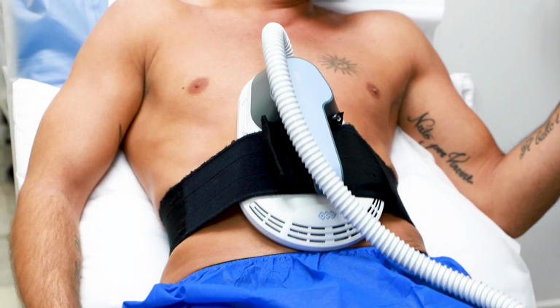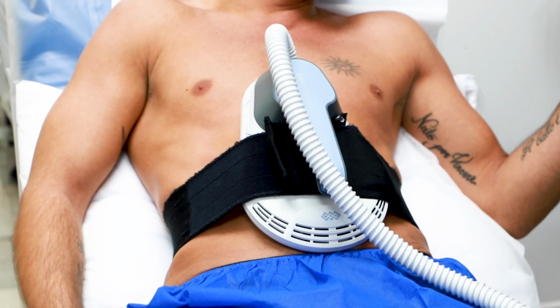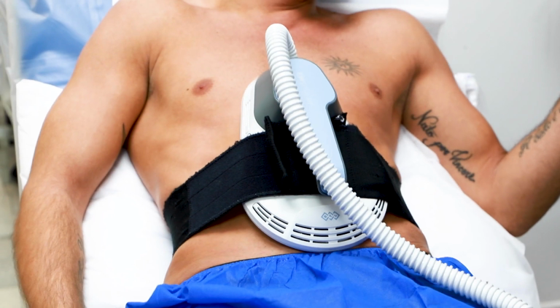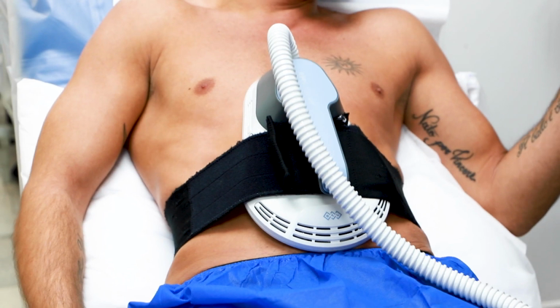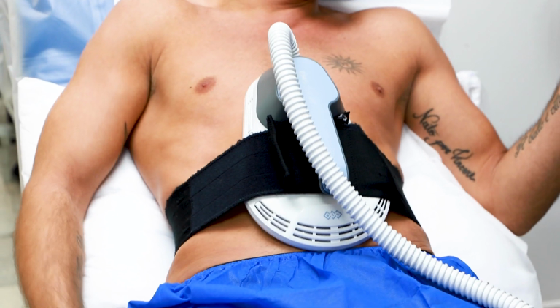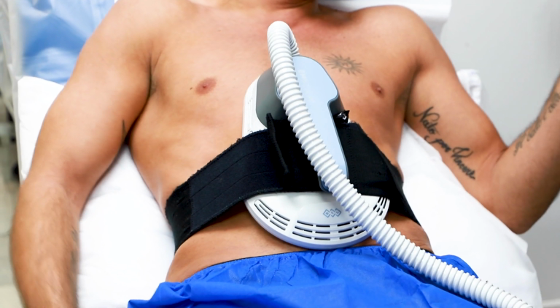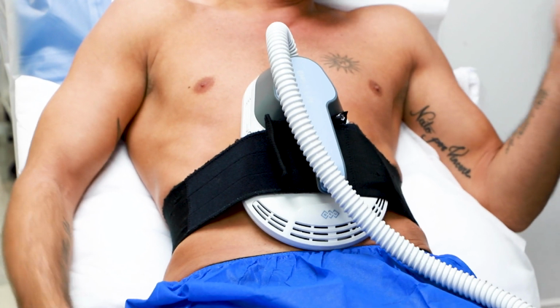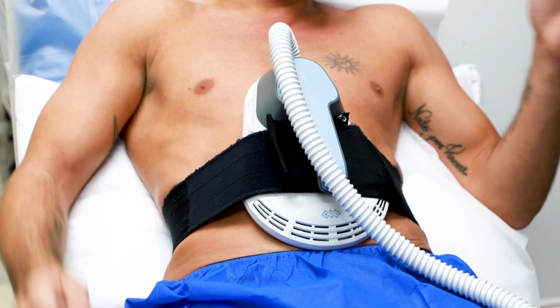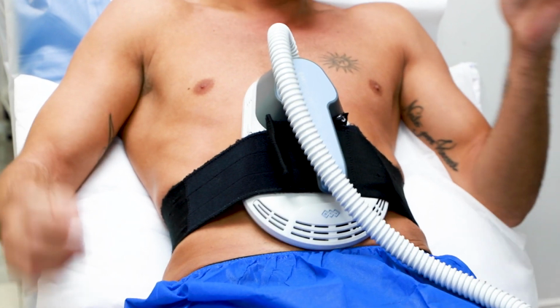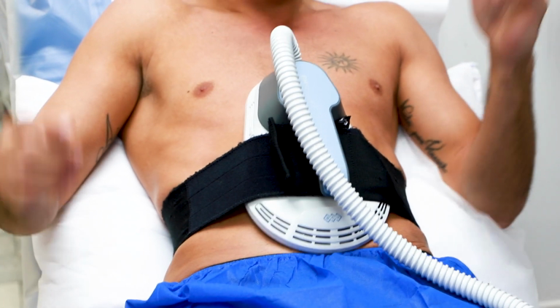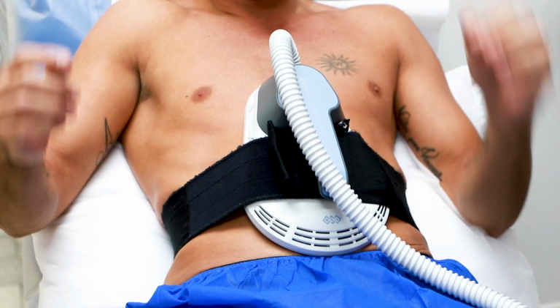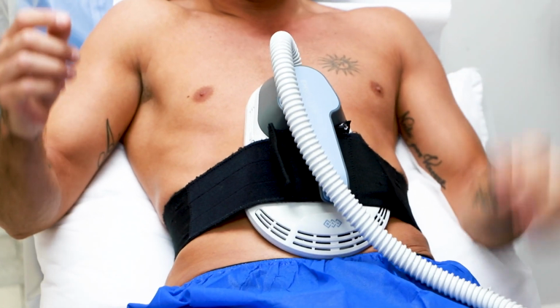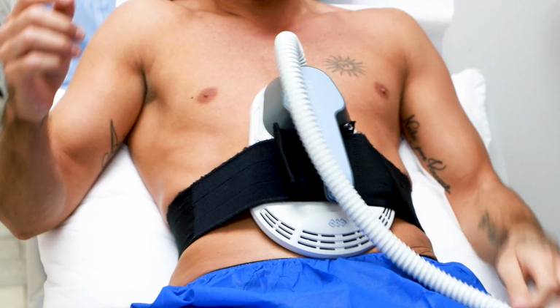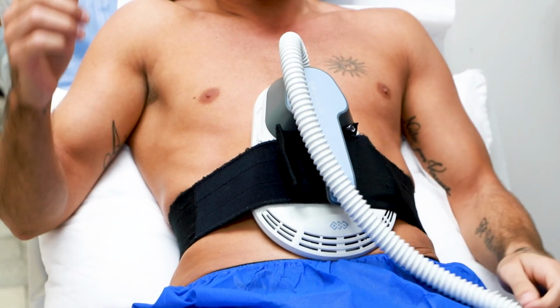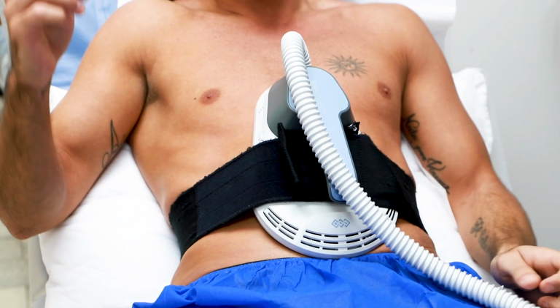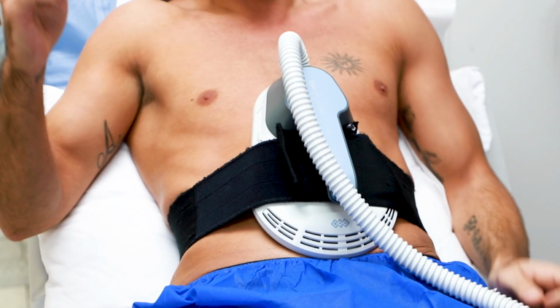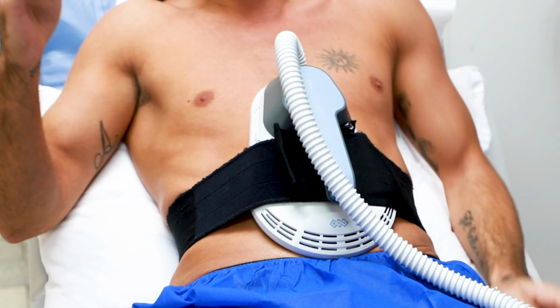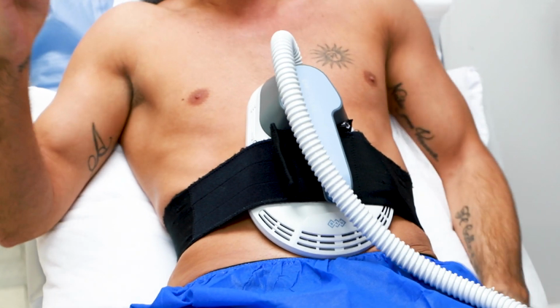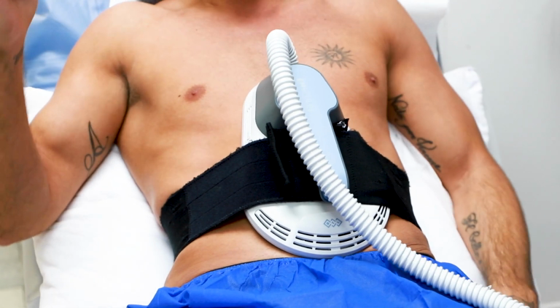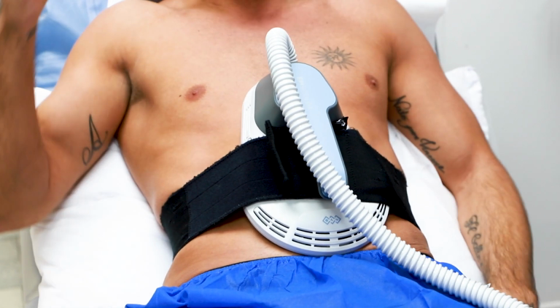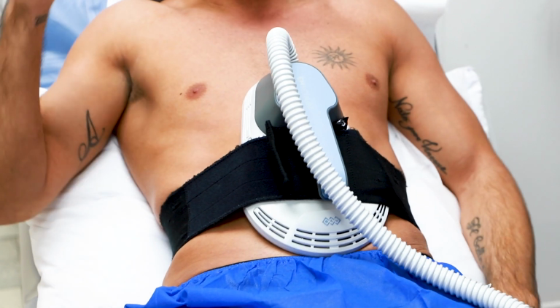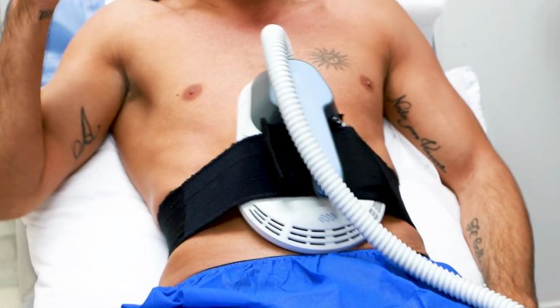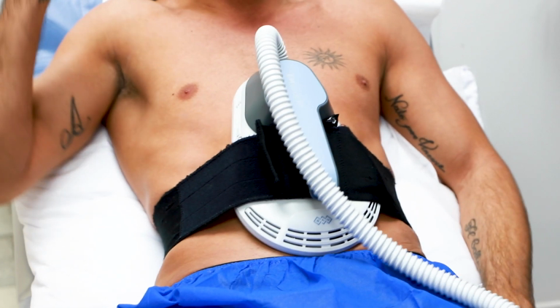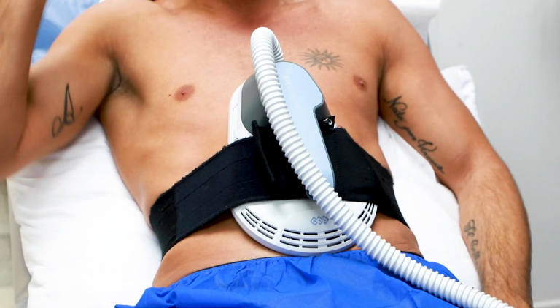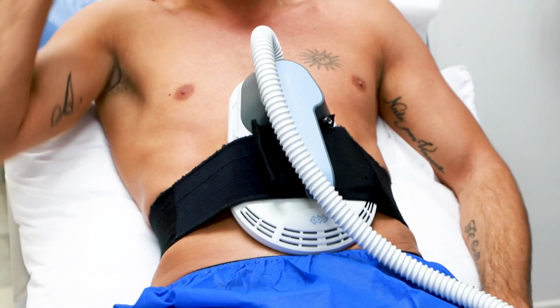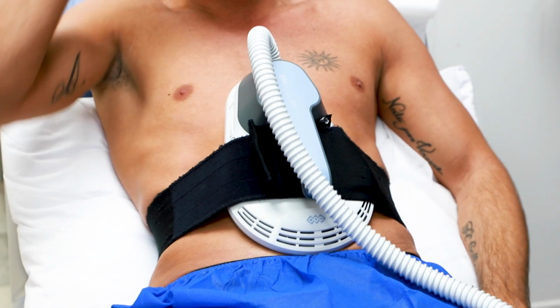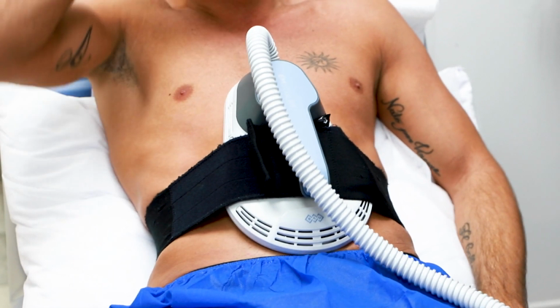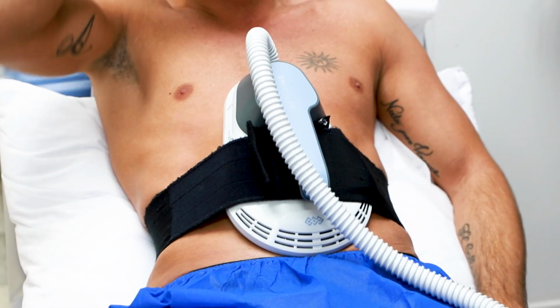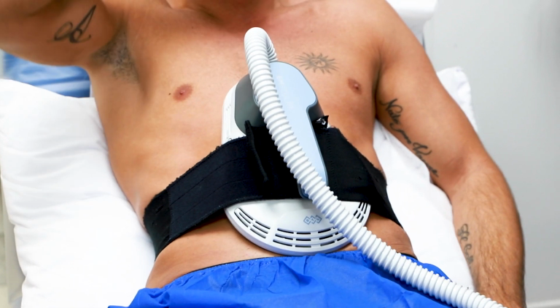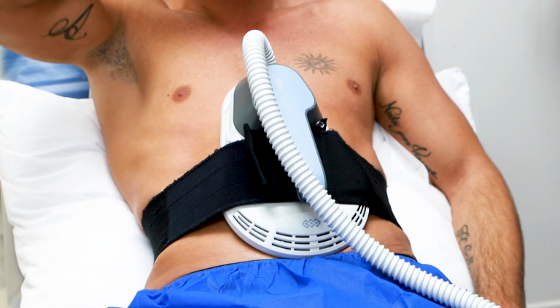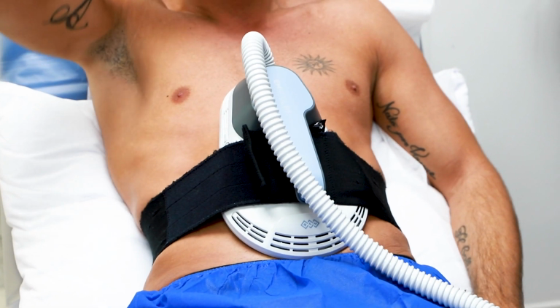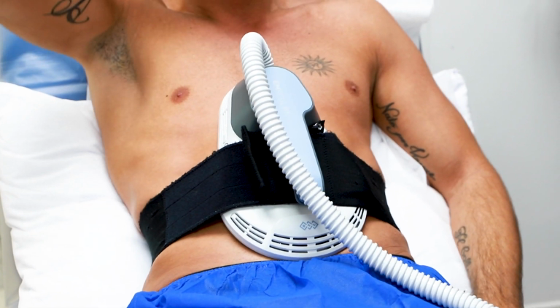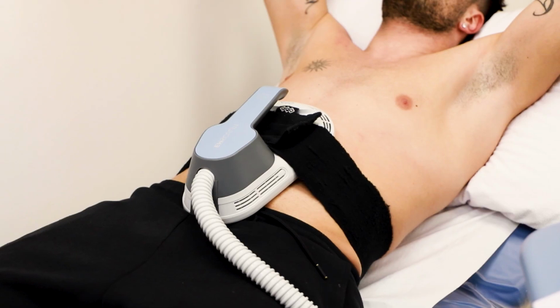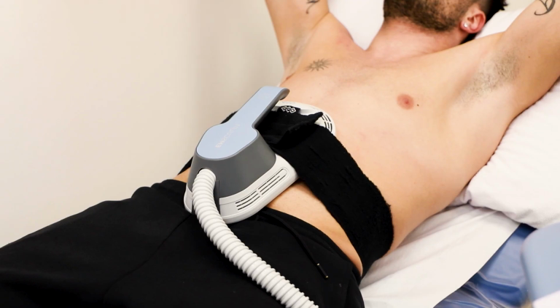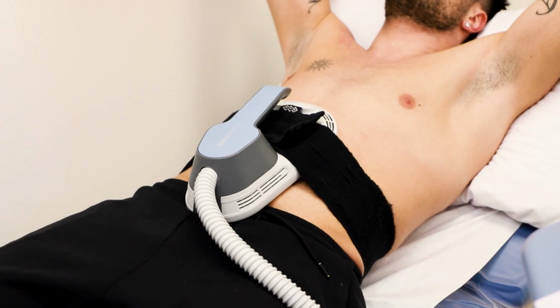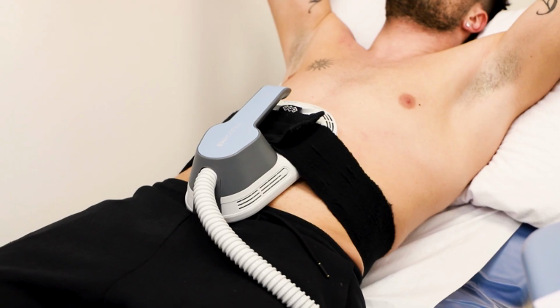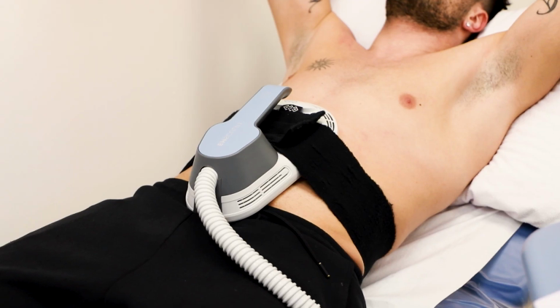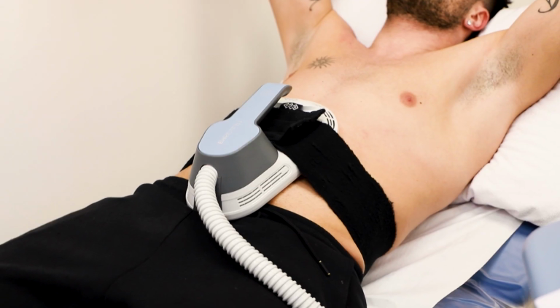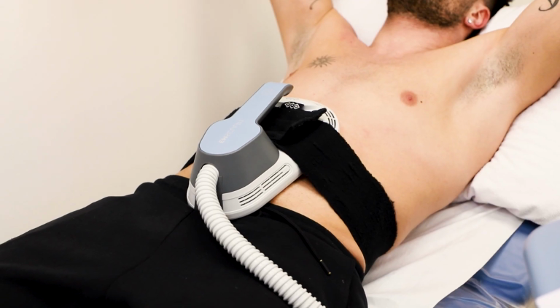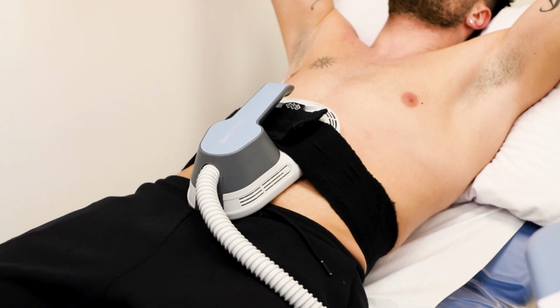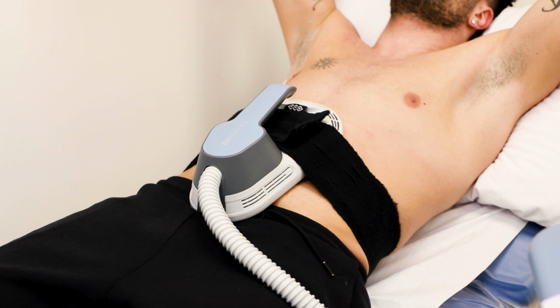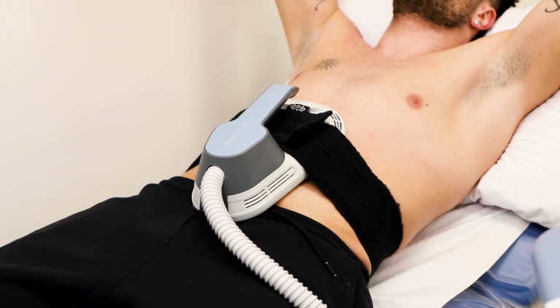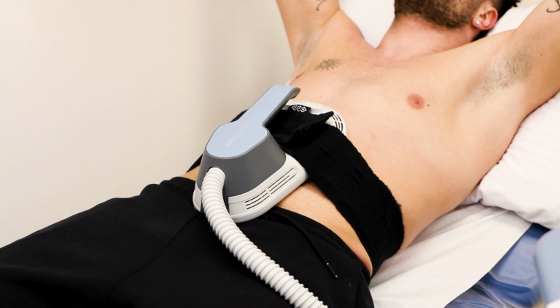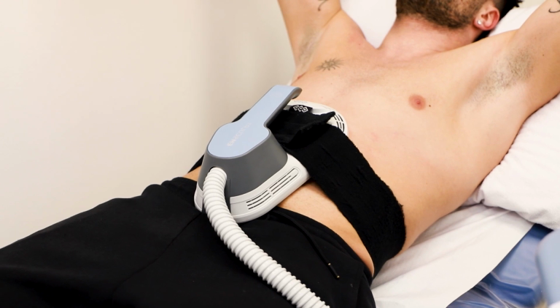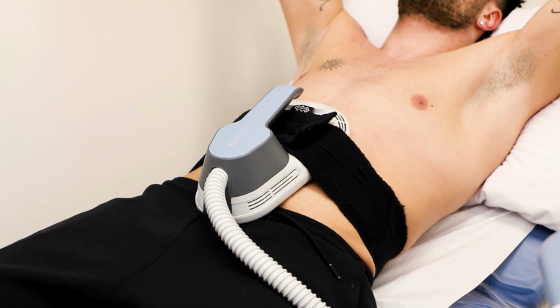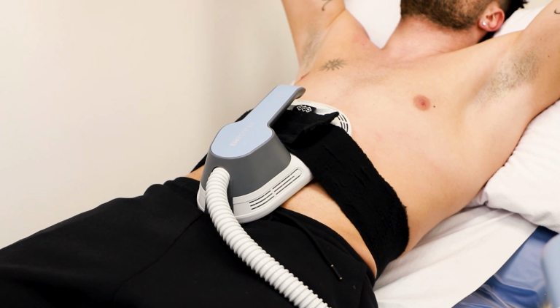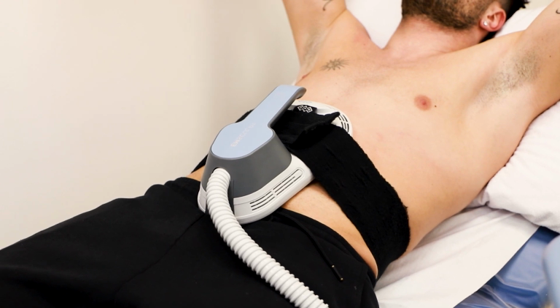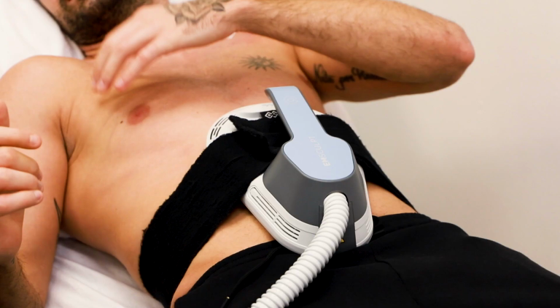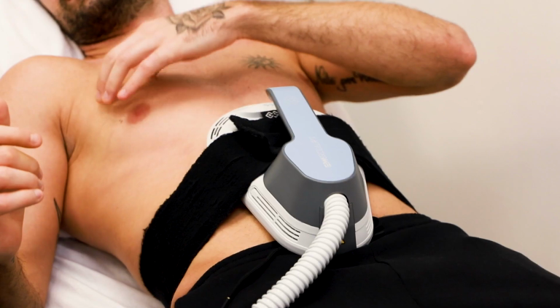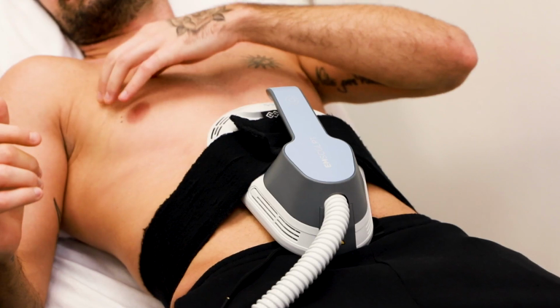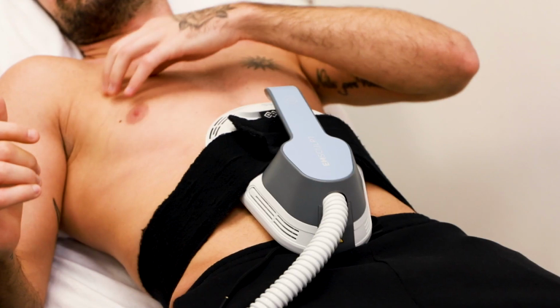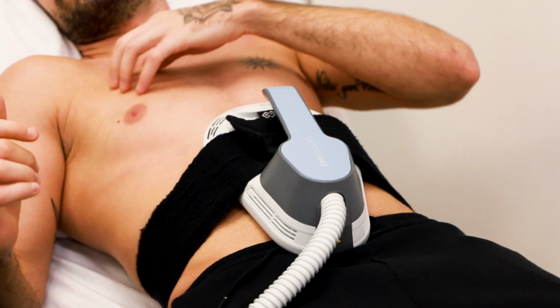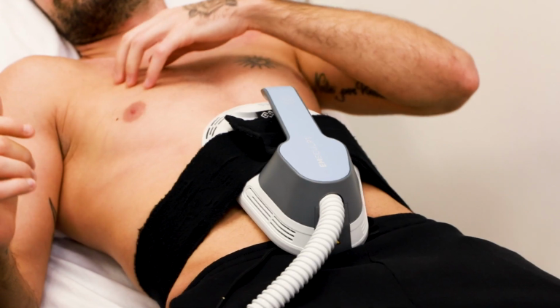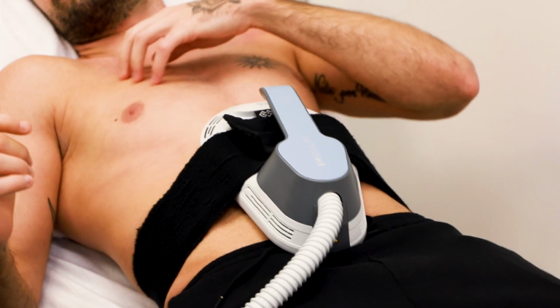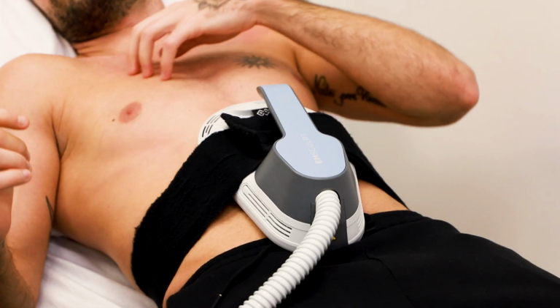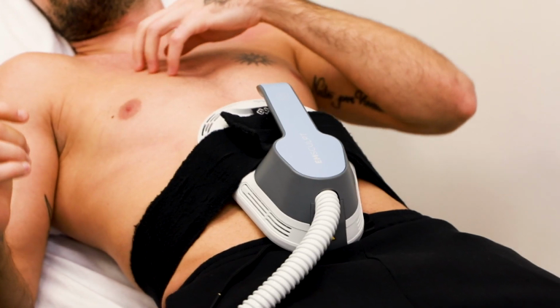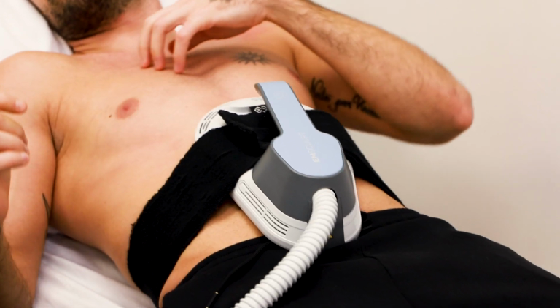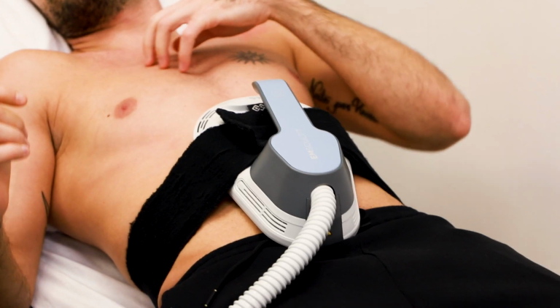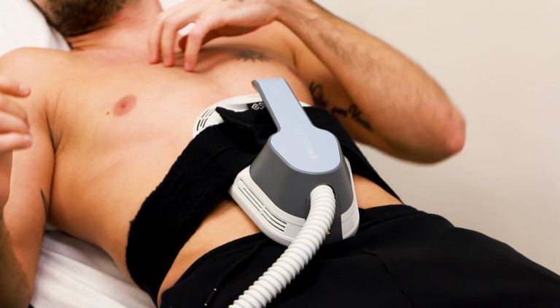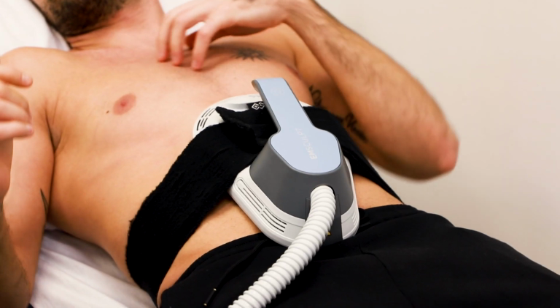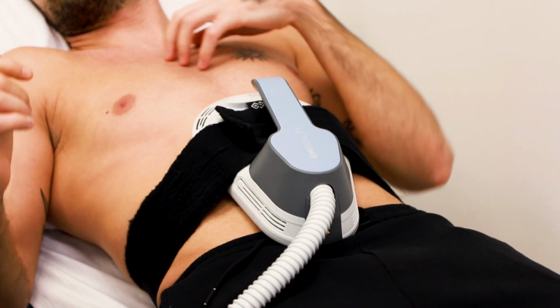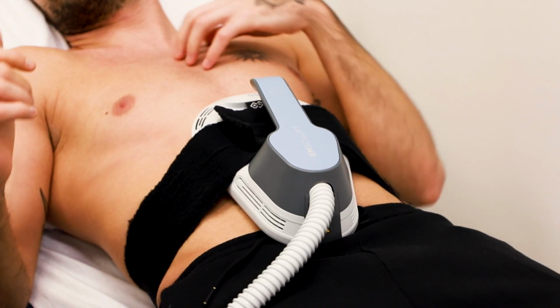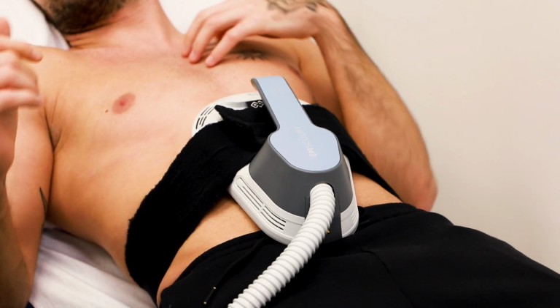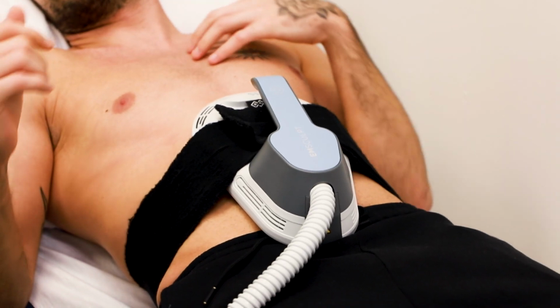With the Emsculpt treatment, you can go back to the gym. Just try and avoid working out the abdomen muscles for 48 hours after each of the treatments.